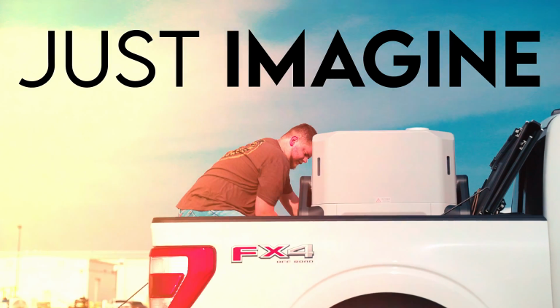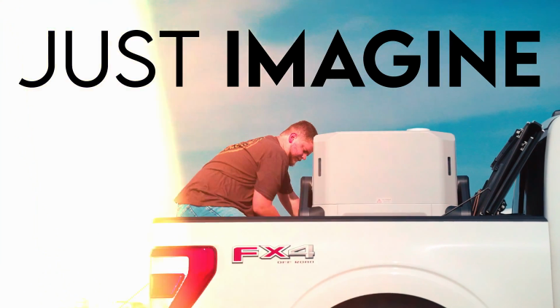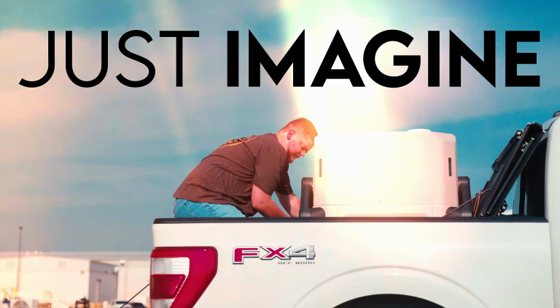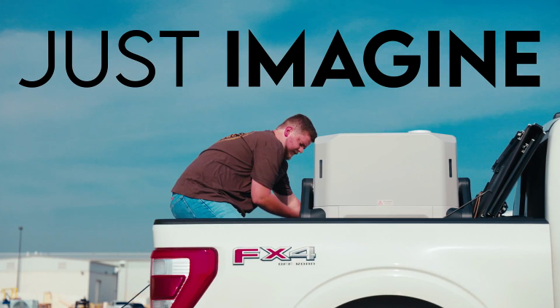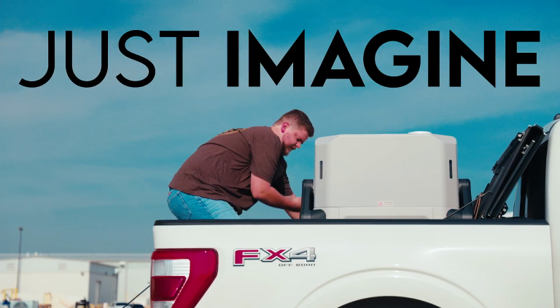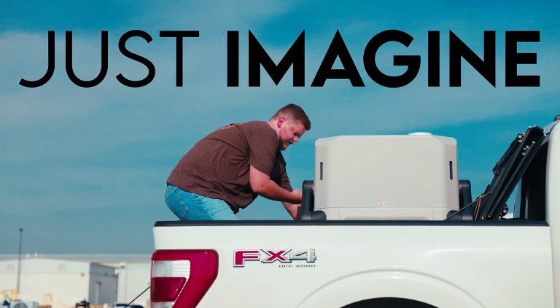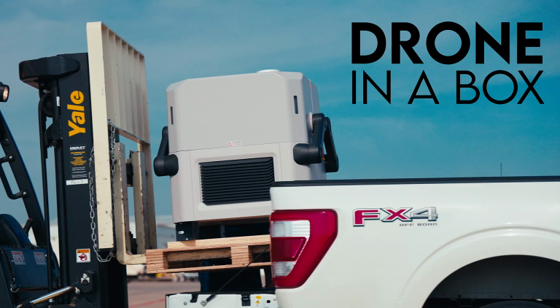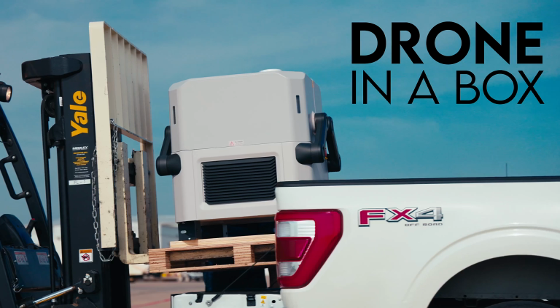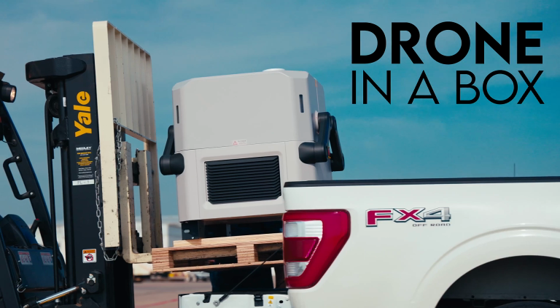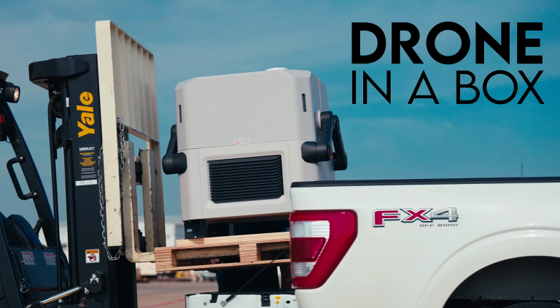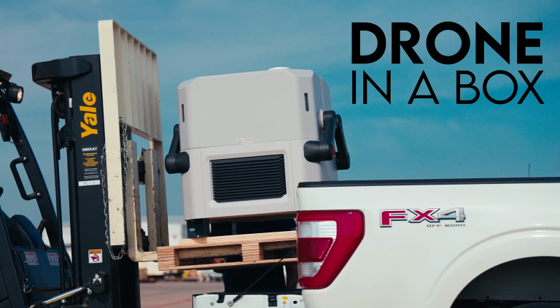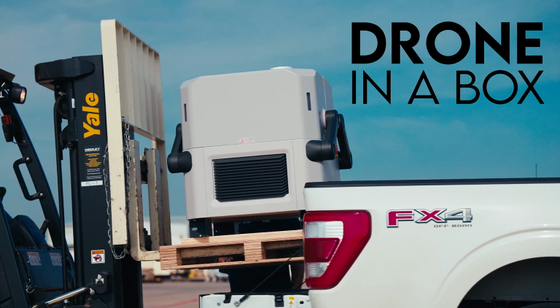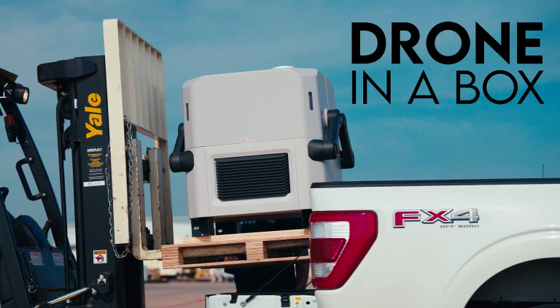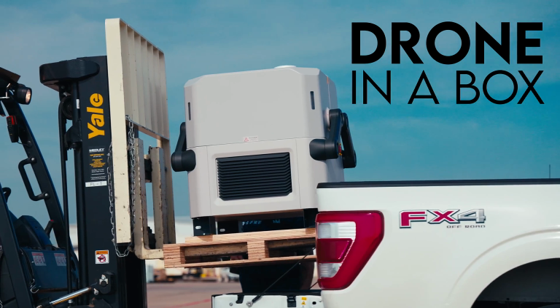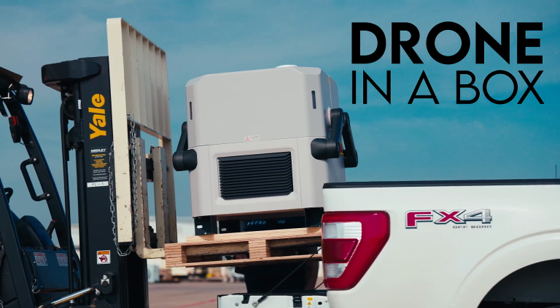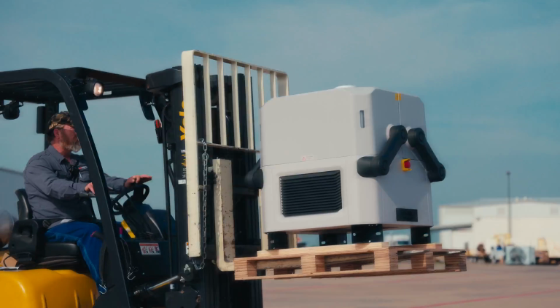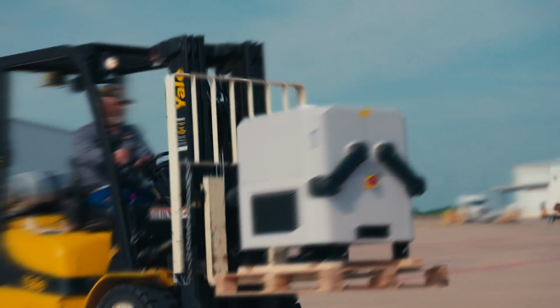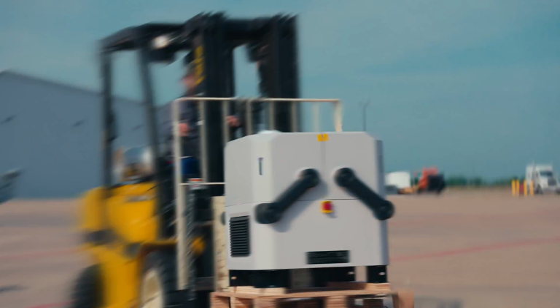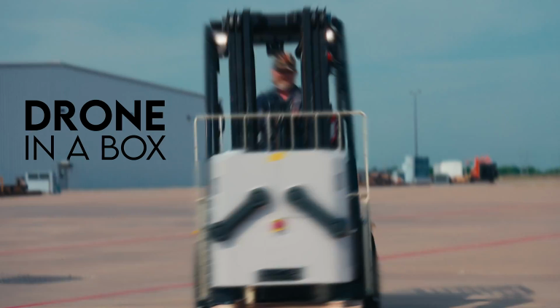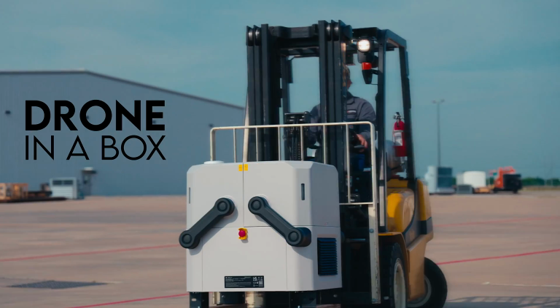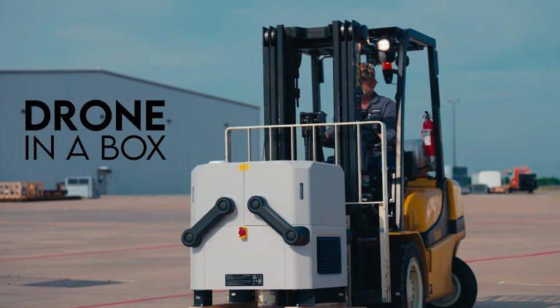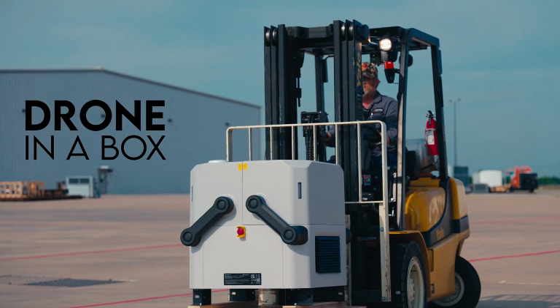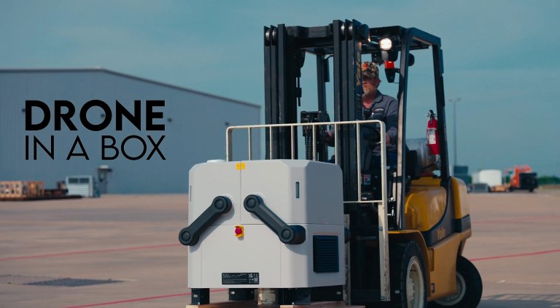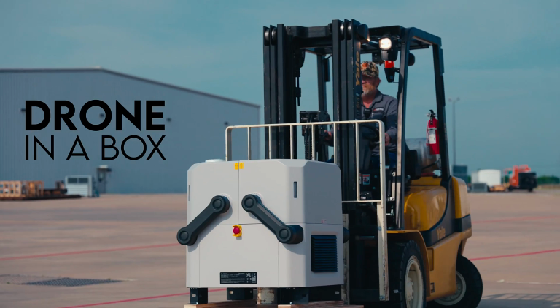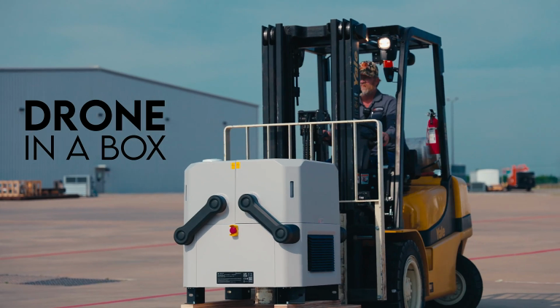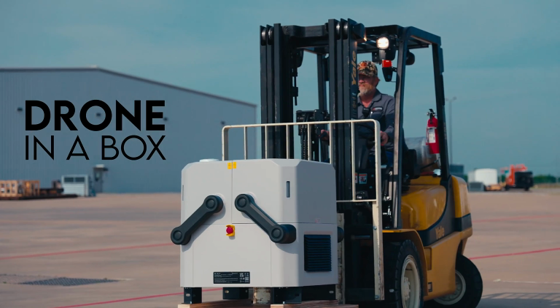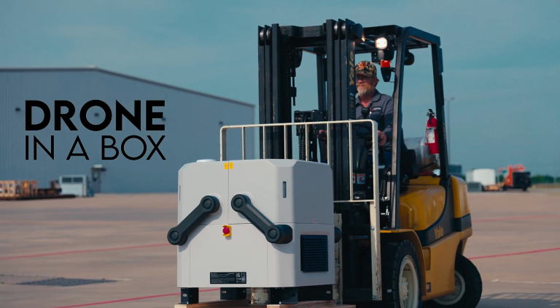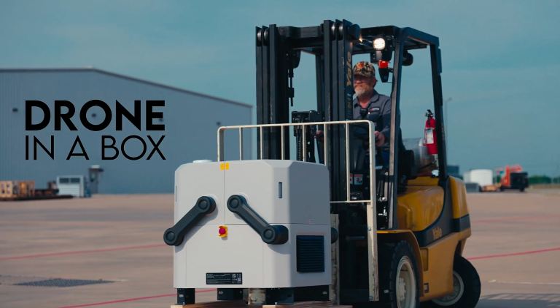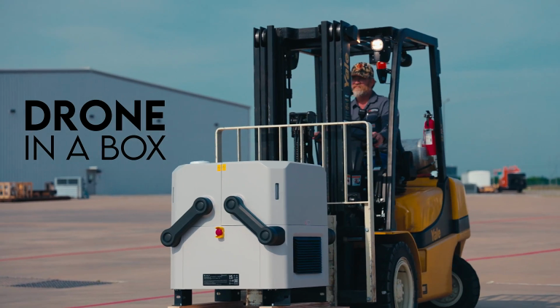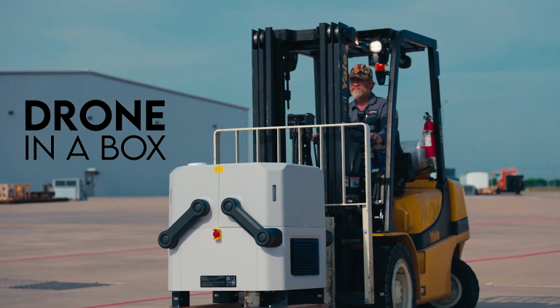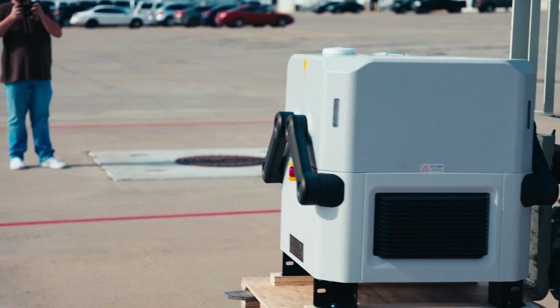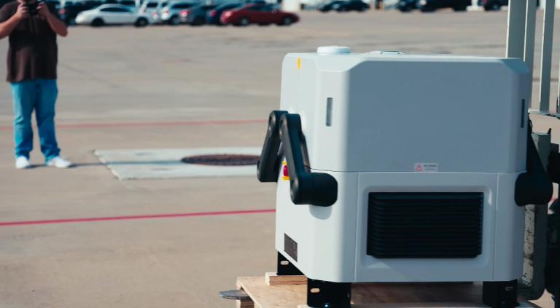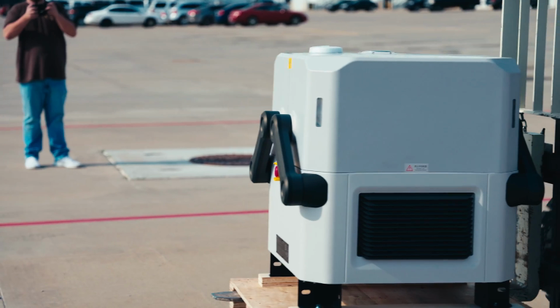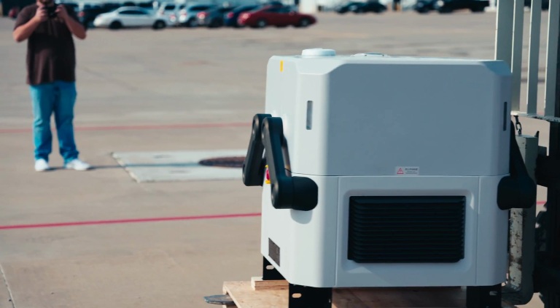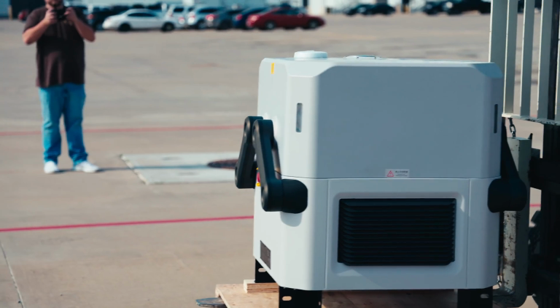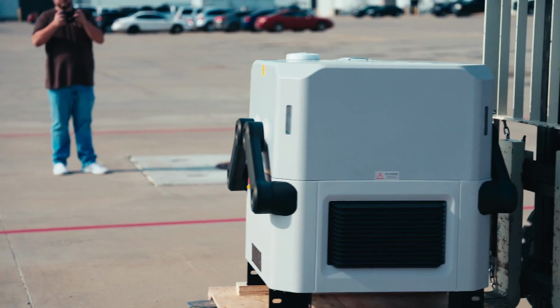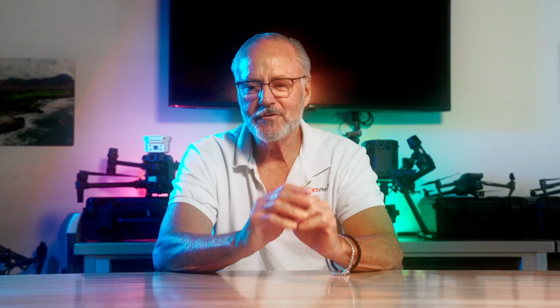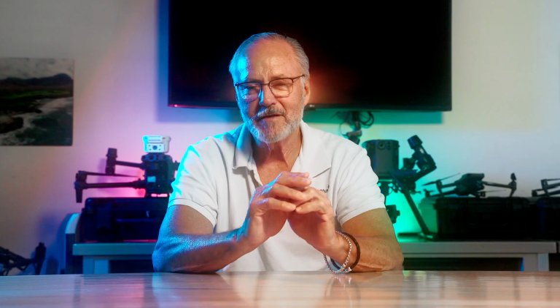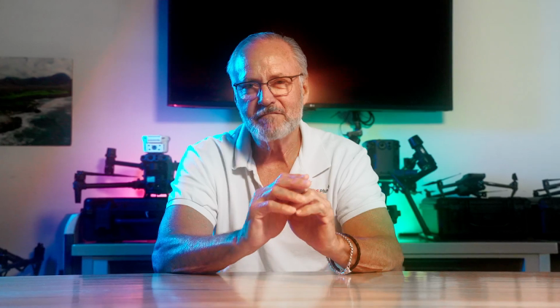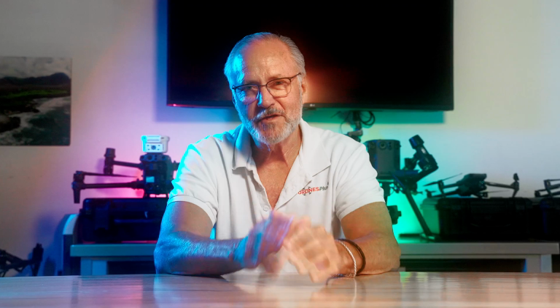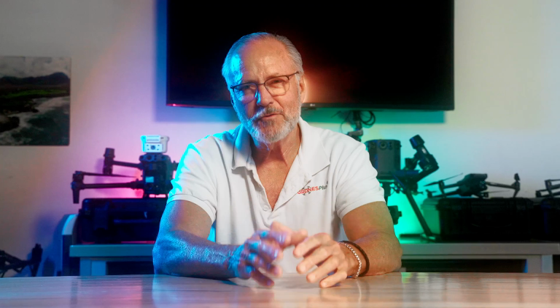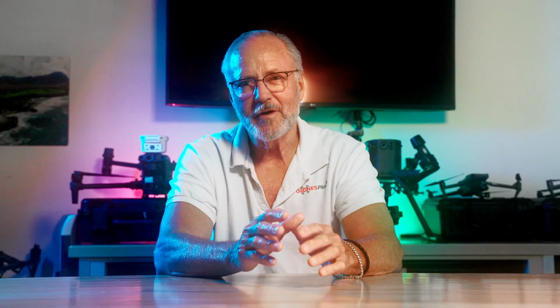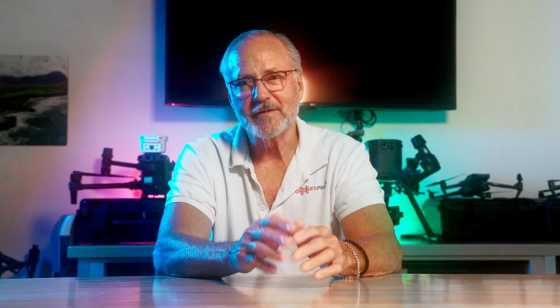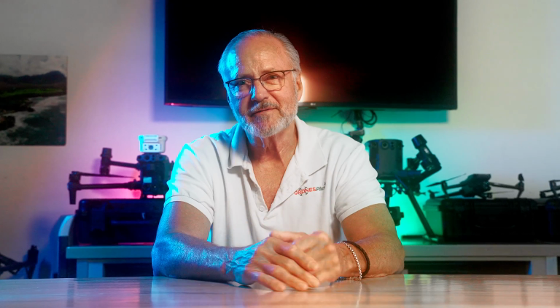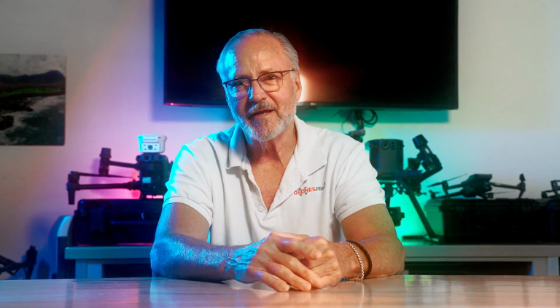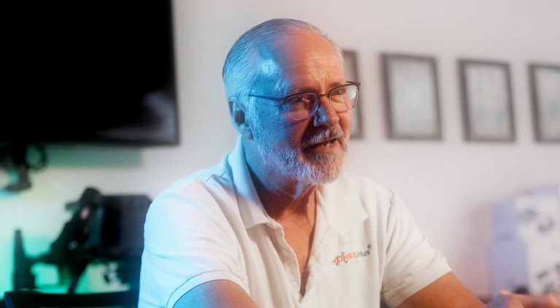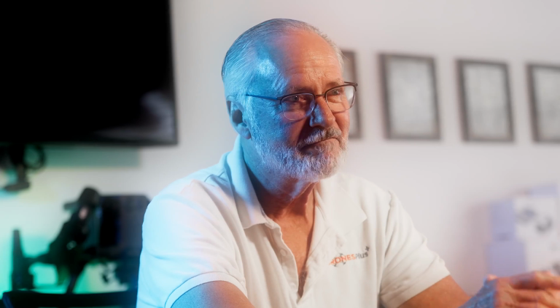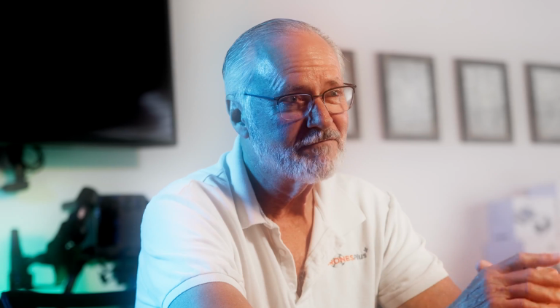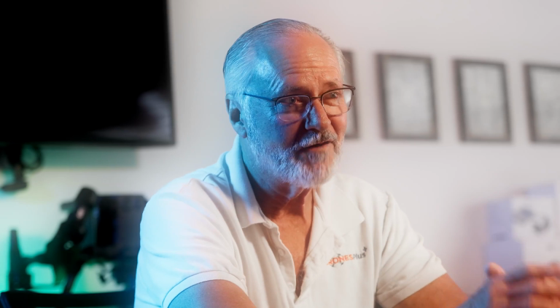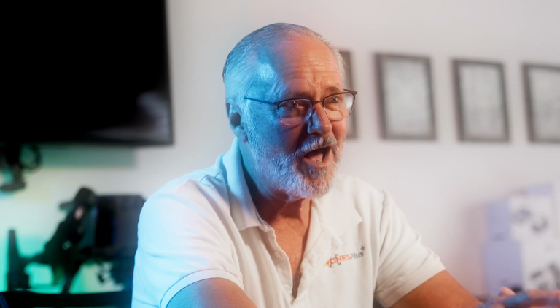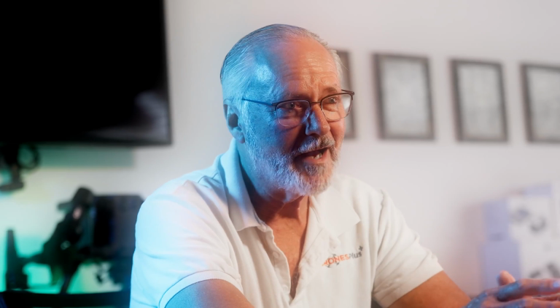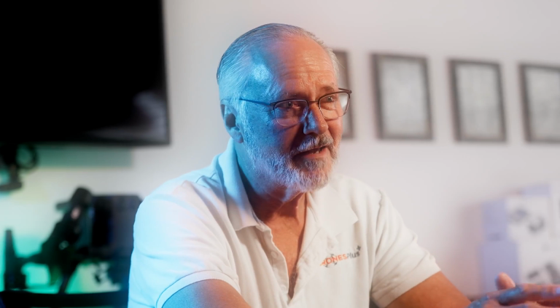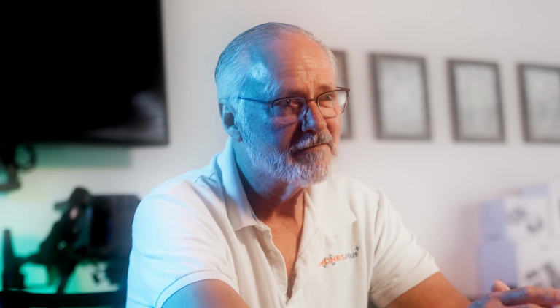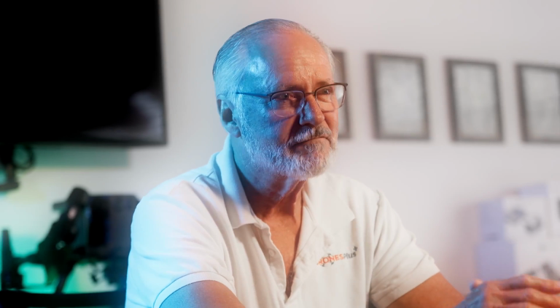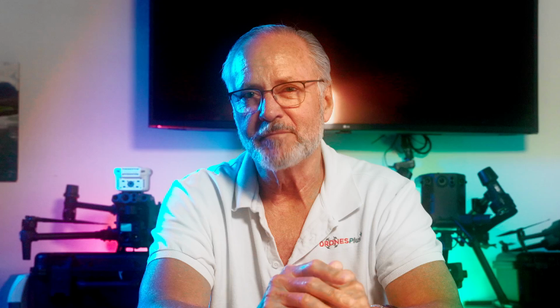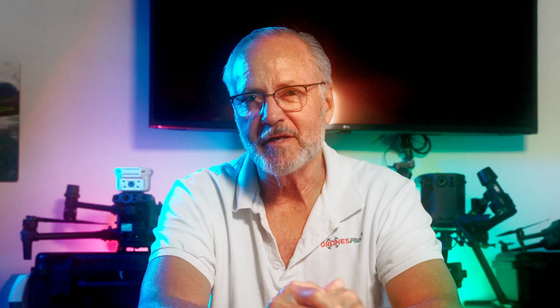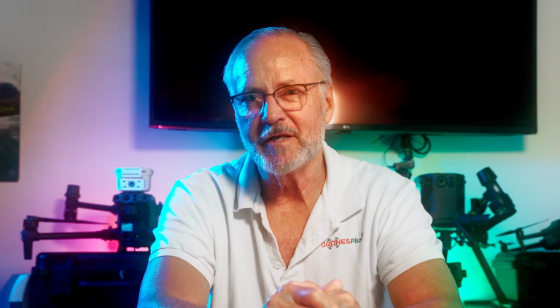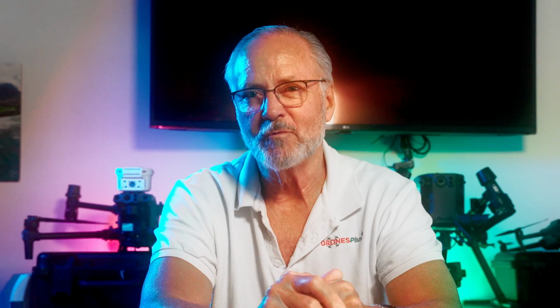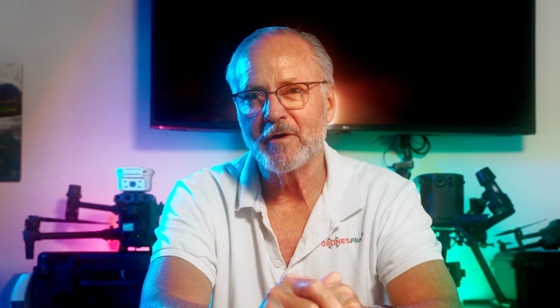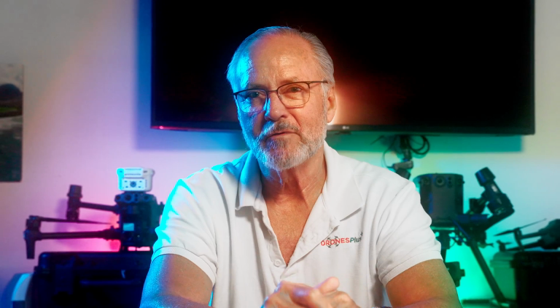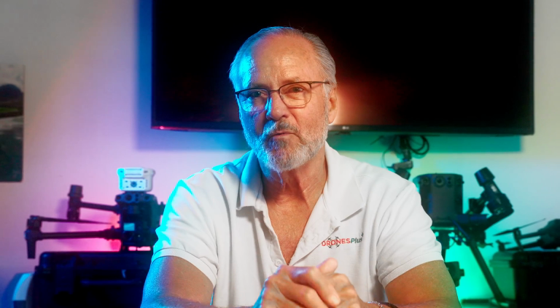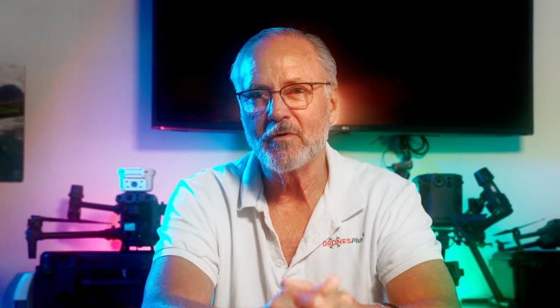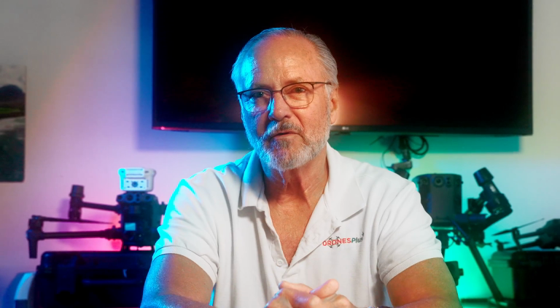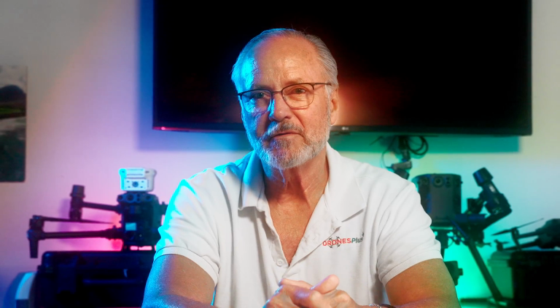Just imagine you've got a drone in a box, environmentally sealed, and you can view it and fly it from anywhere in the world.